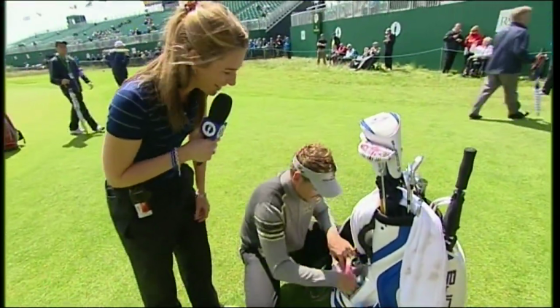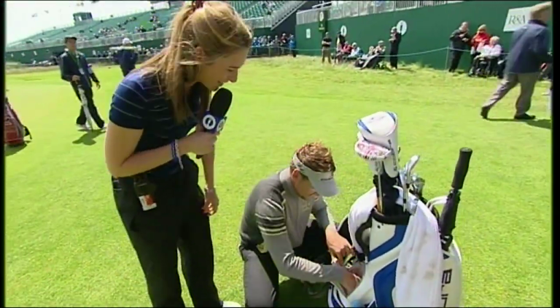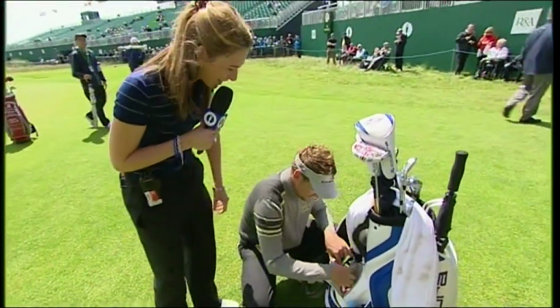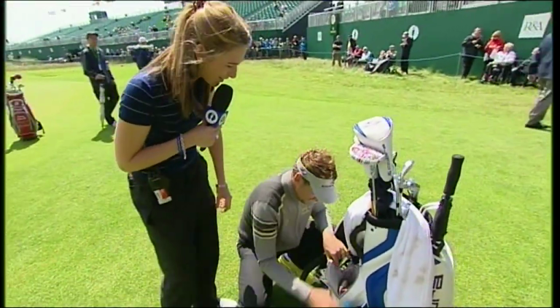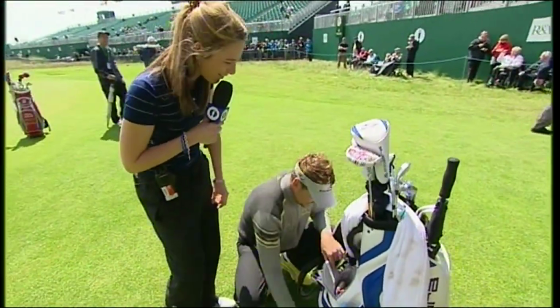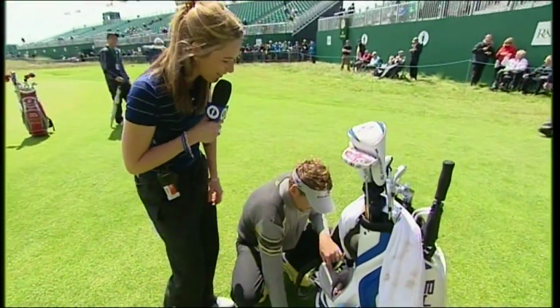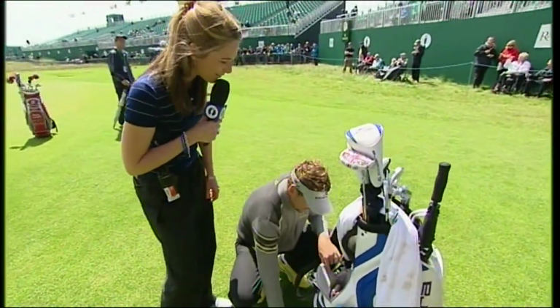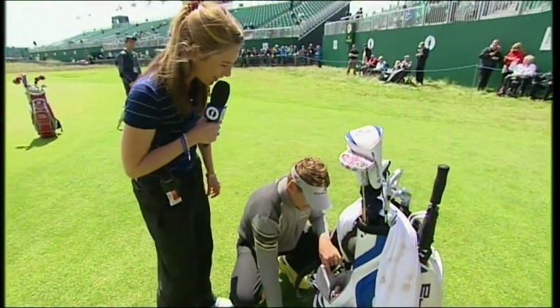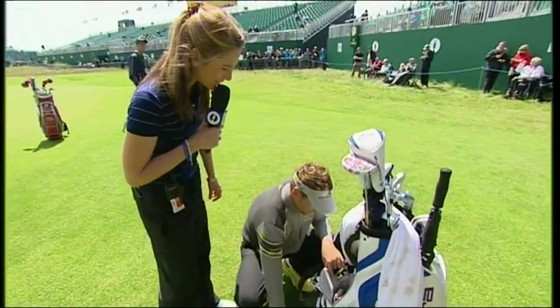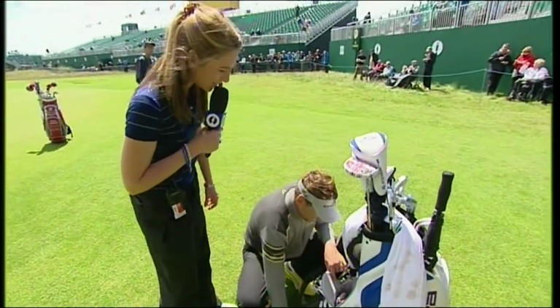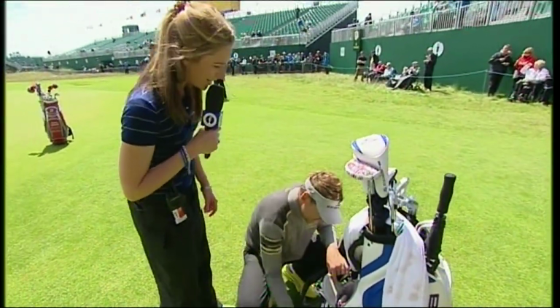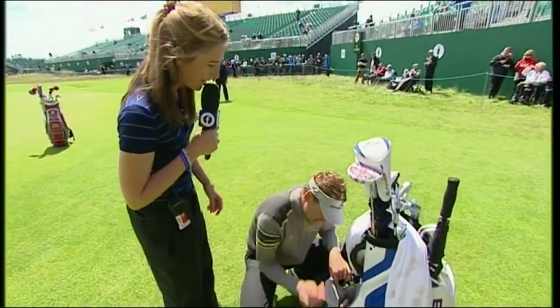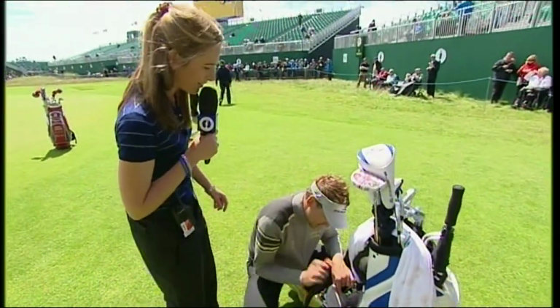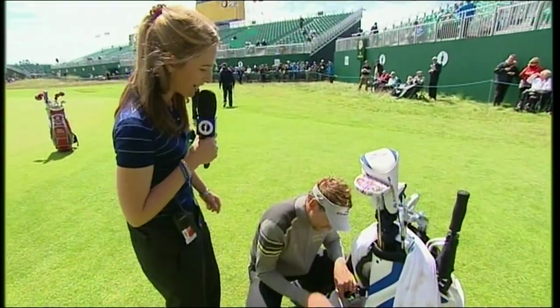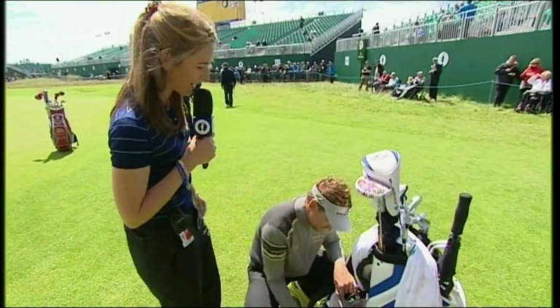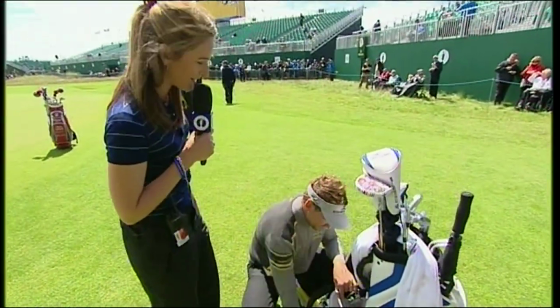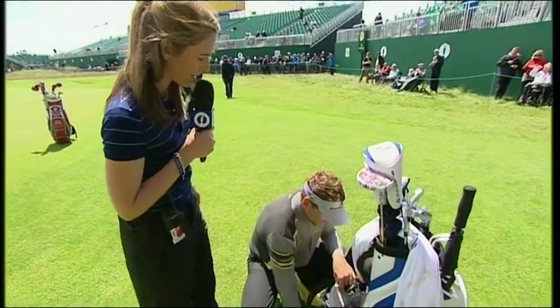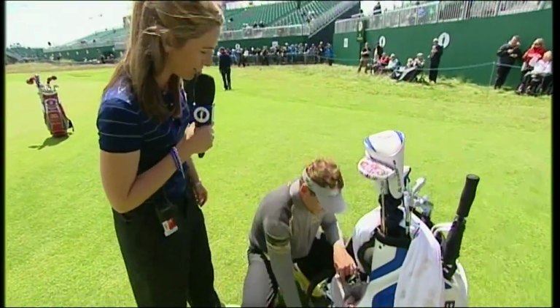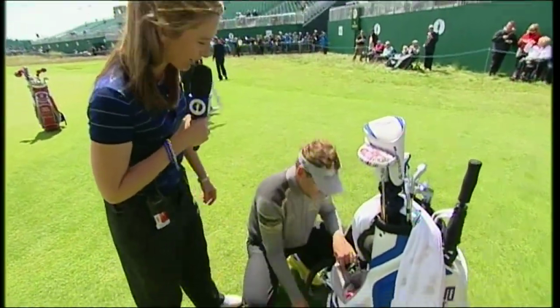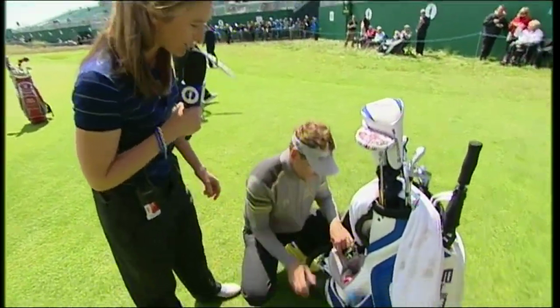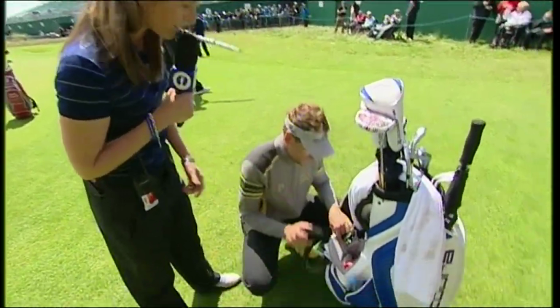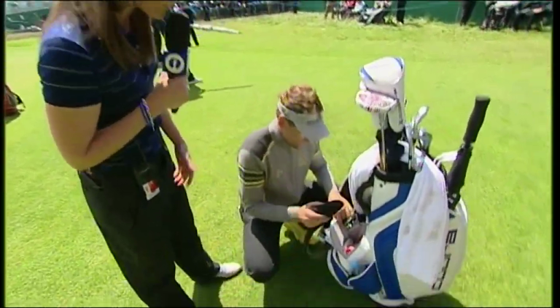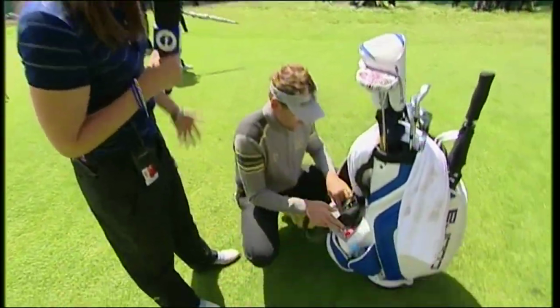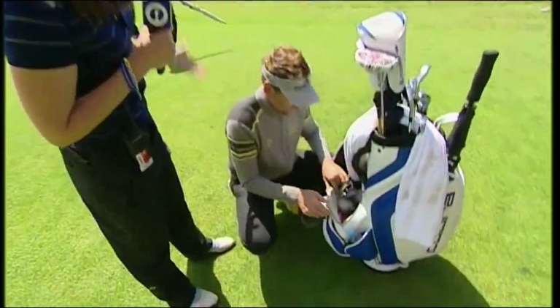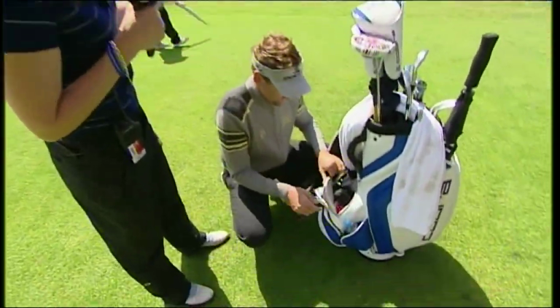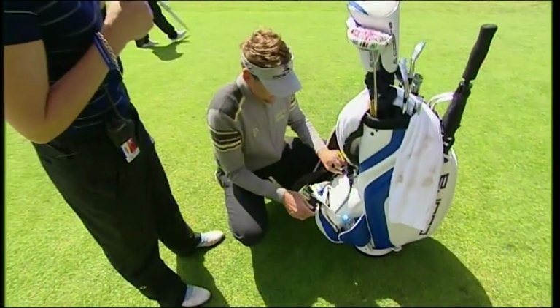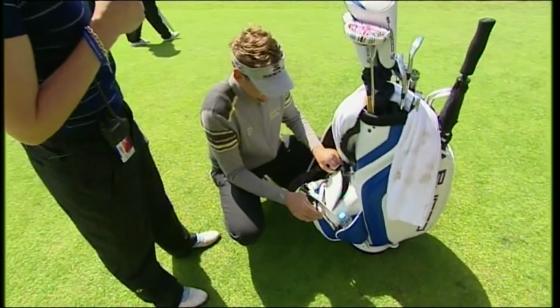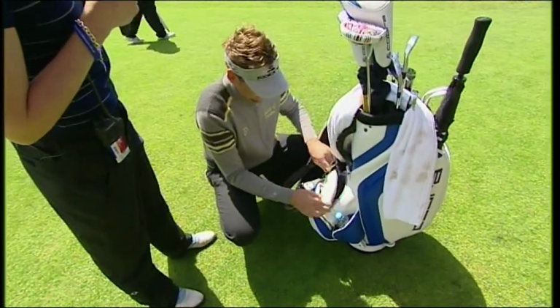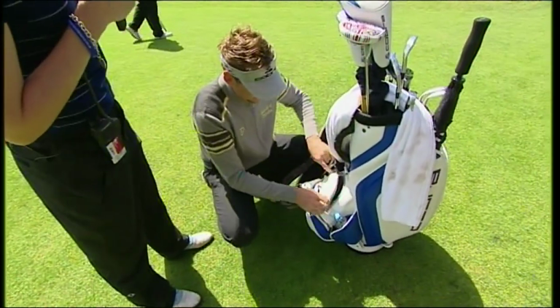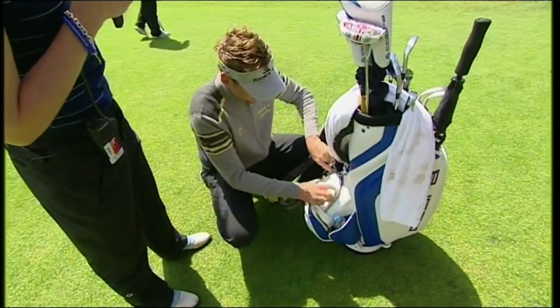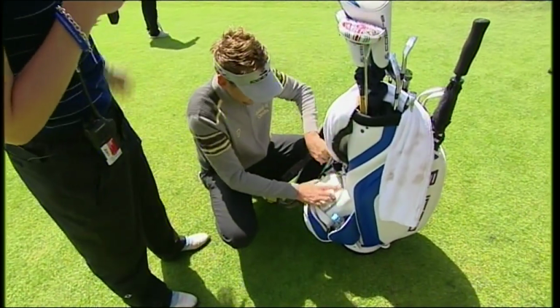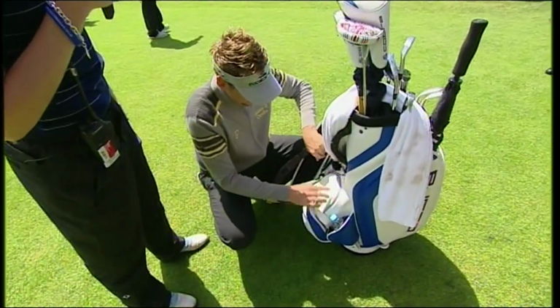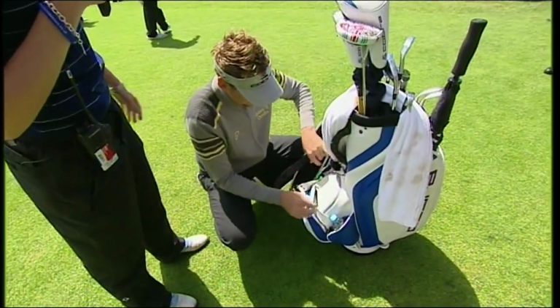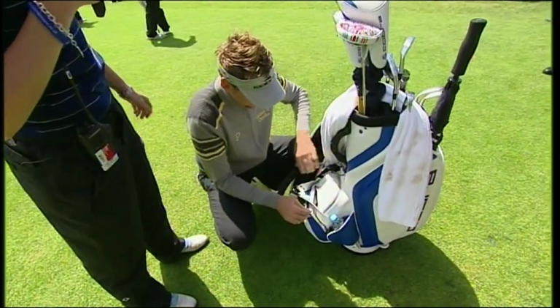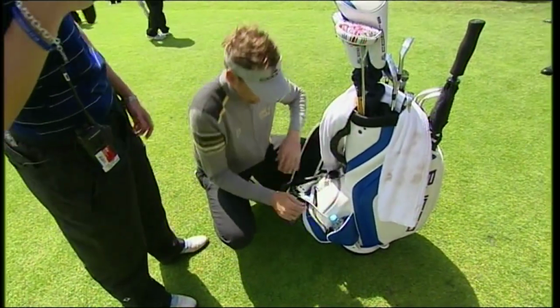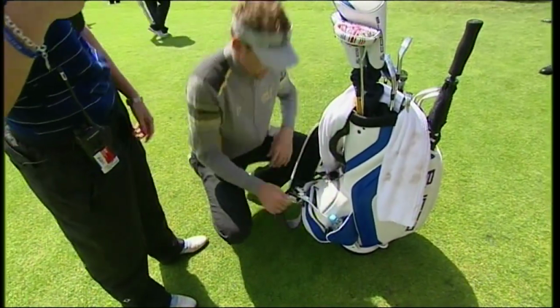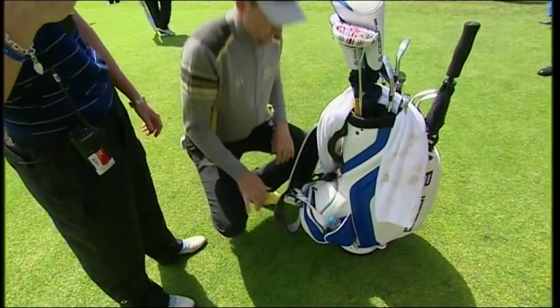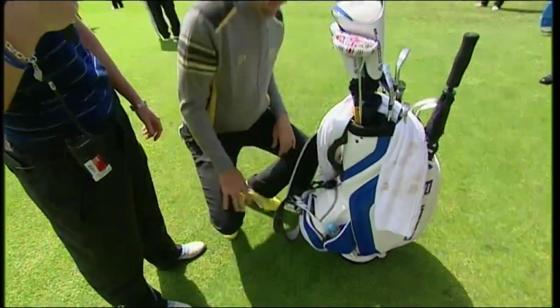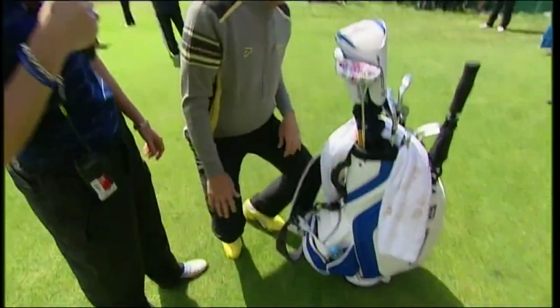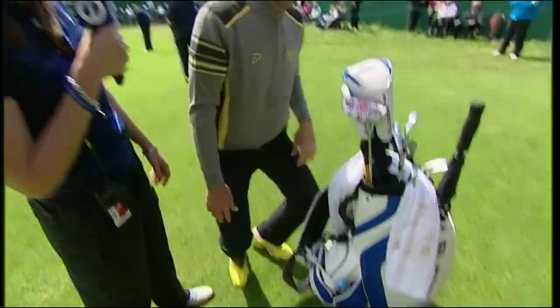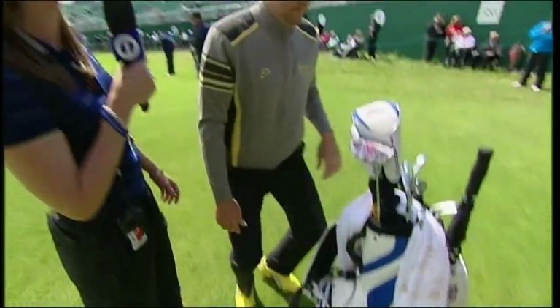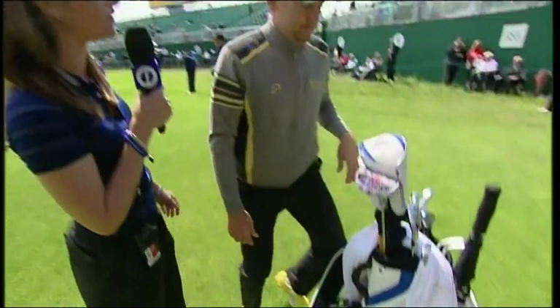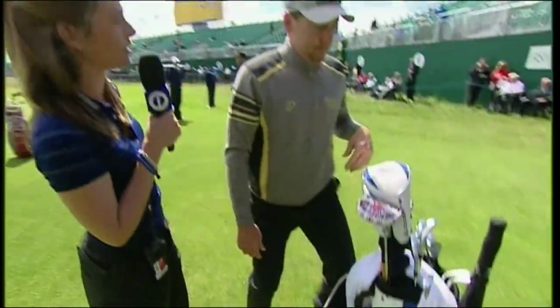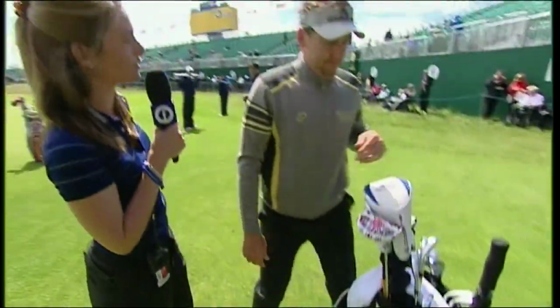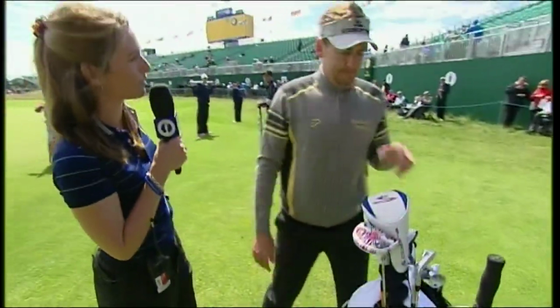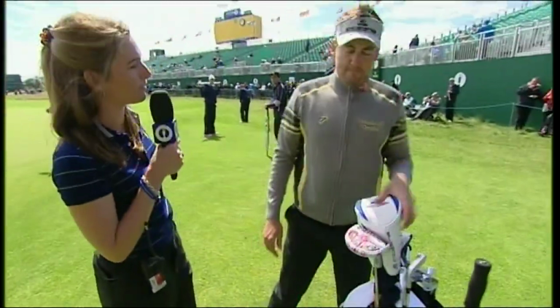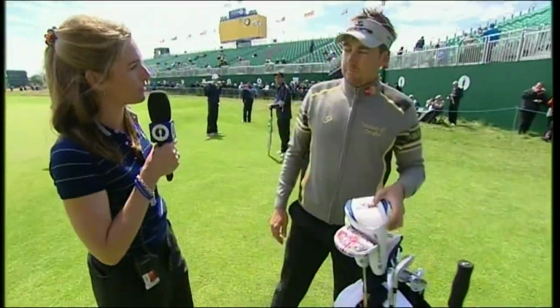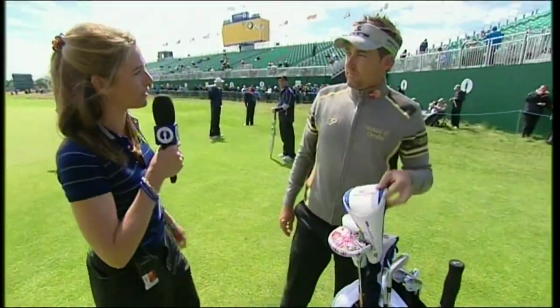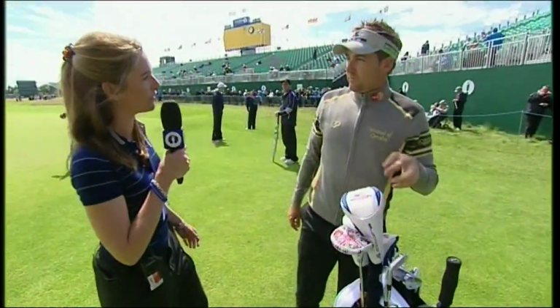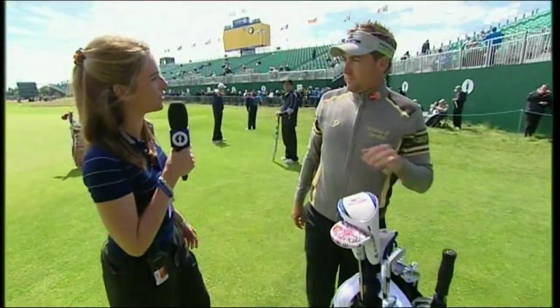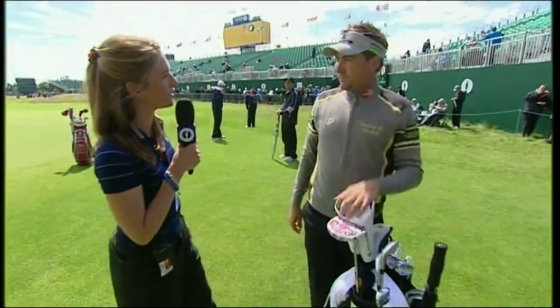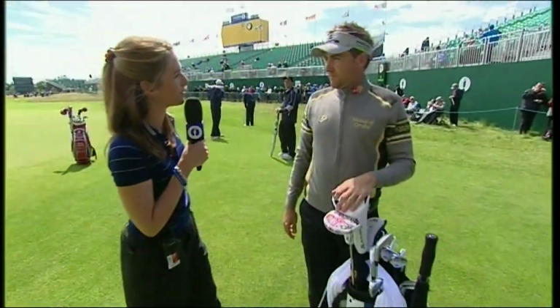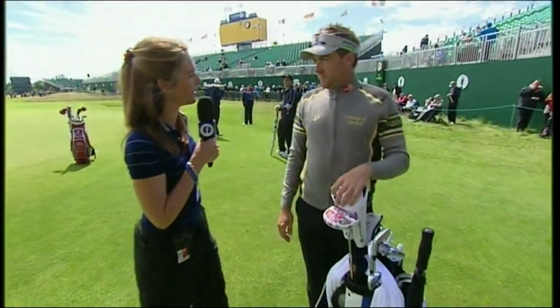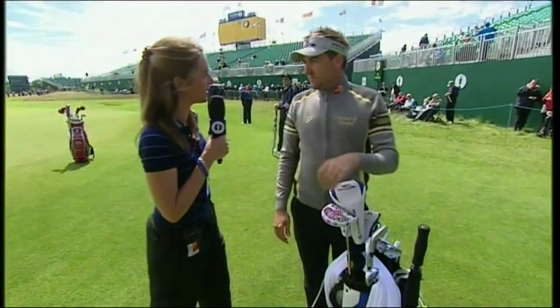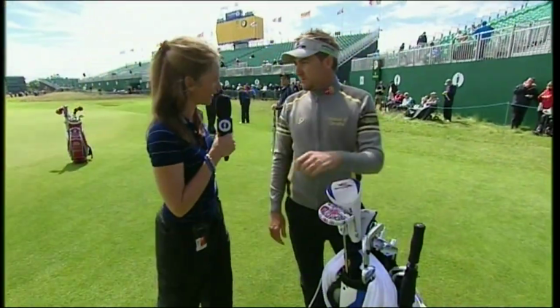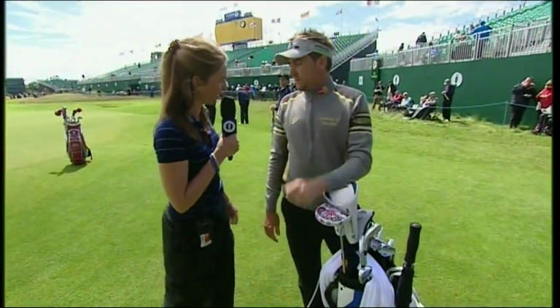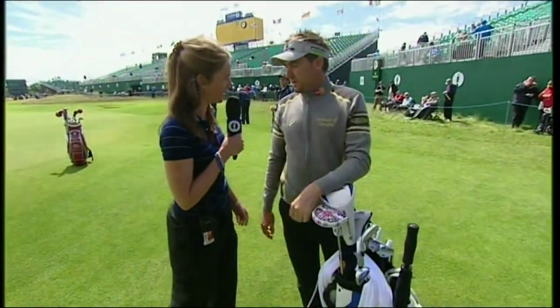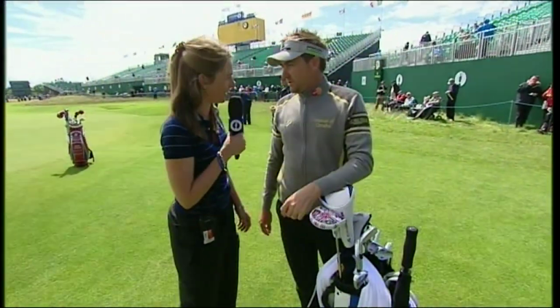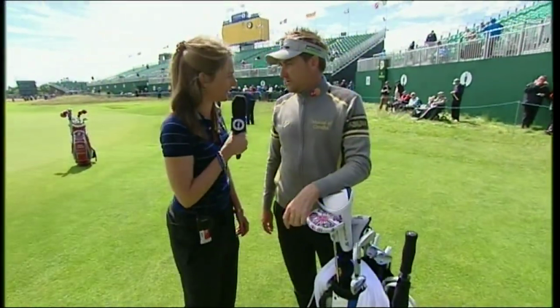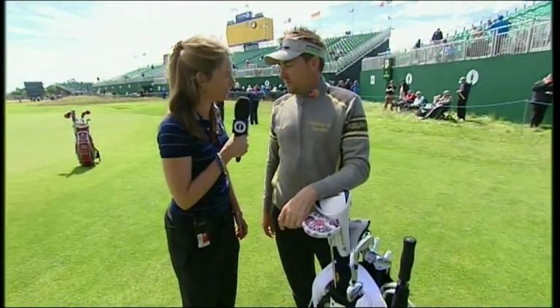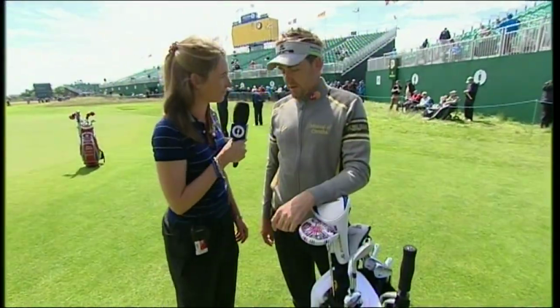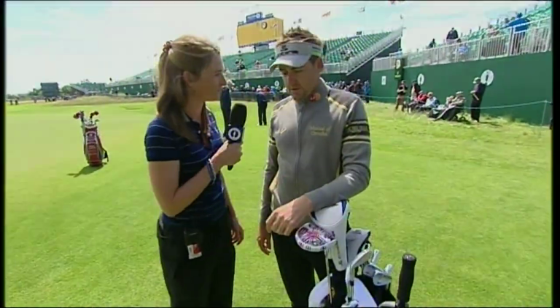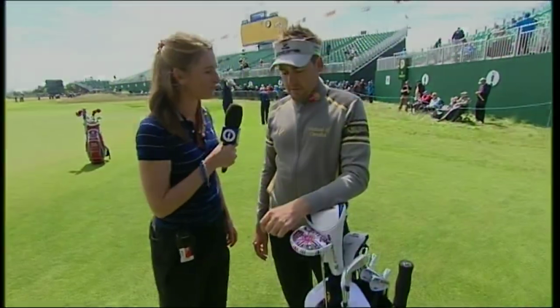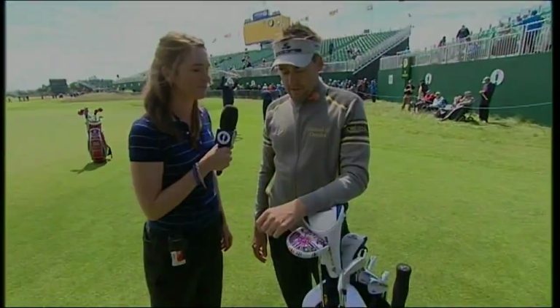Ian, thank you very much for letting us have a look inside your golf bag. Another English golfer here that lots of us will be rooting for this week. Good luck. Thank you very much.